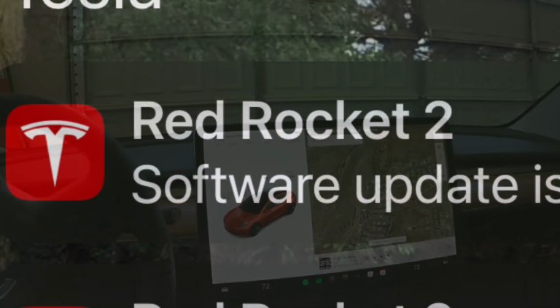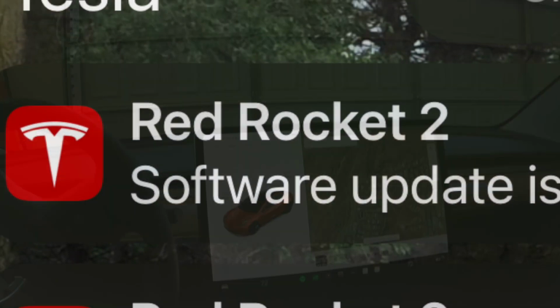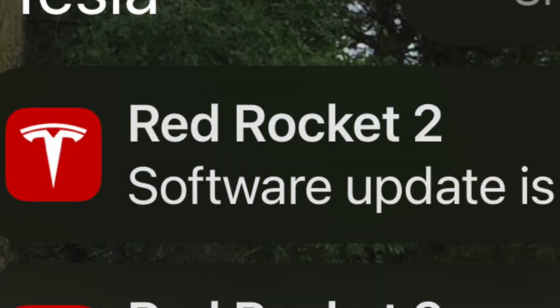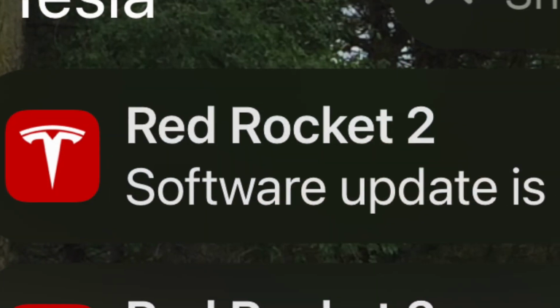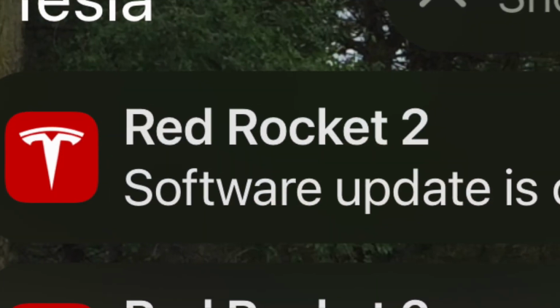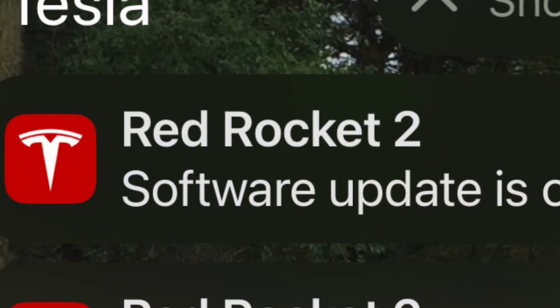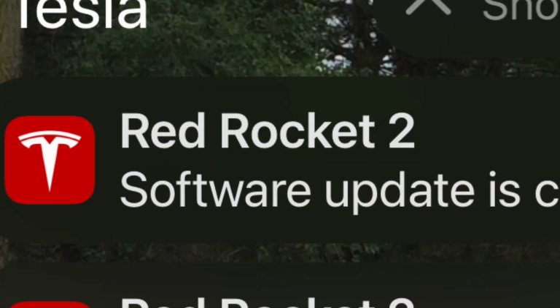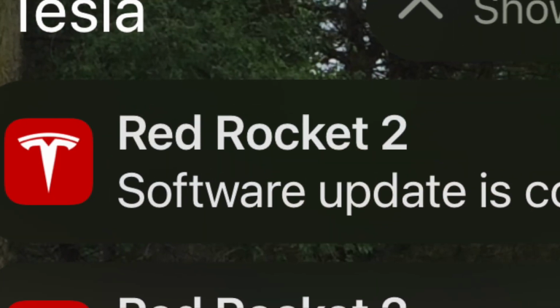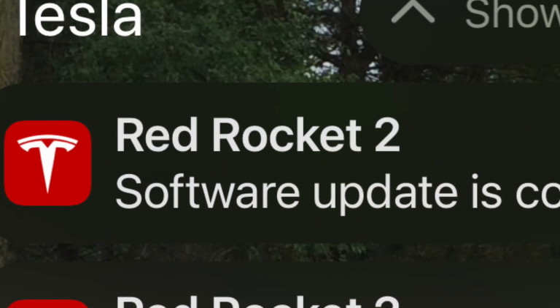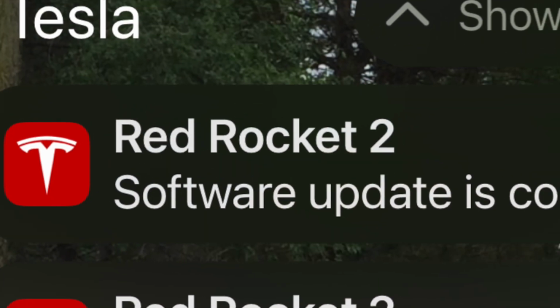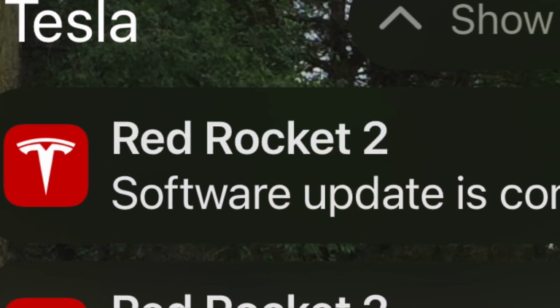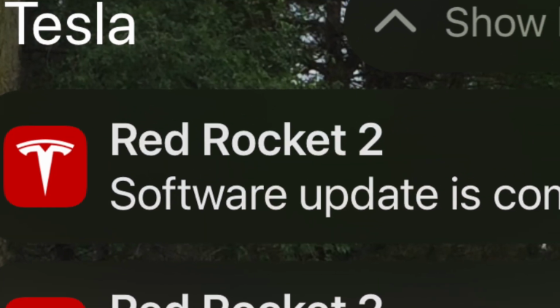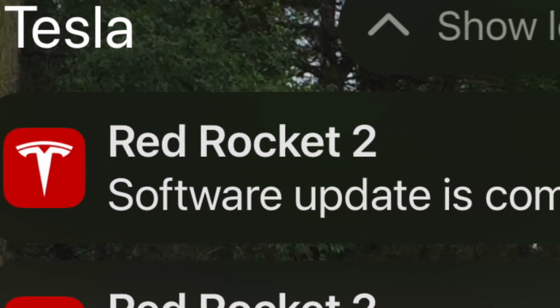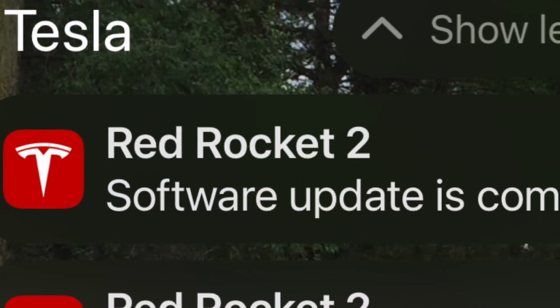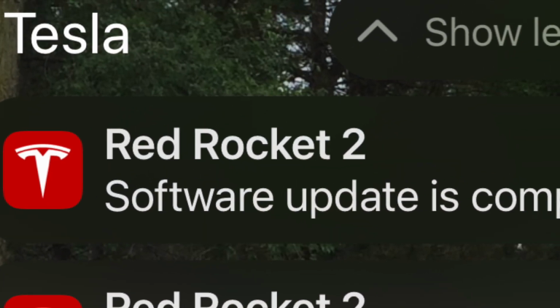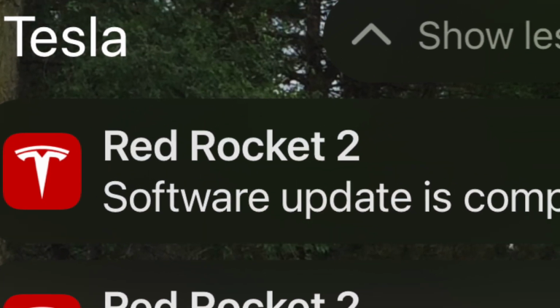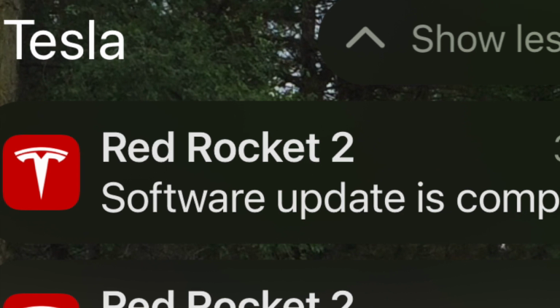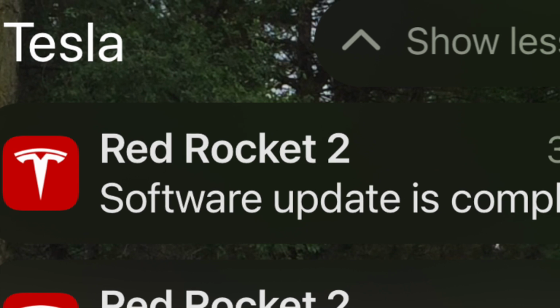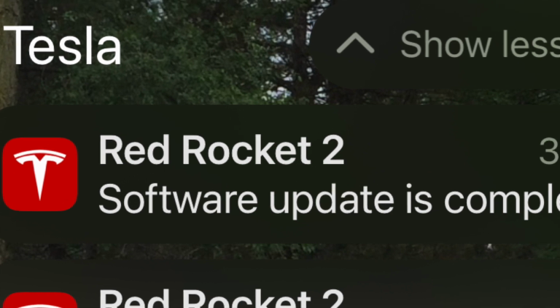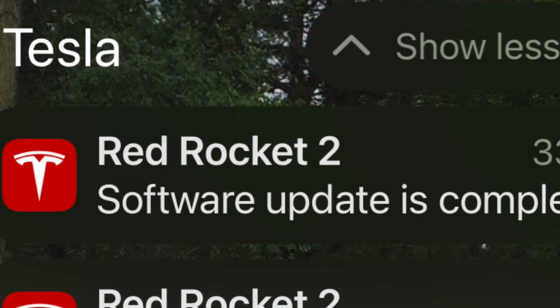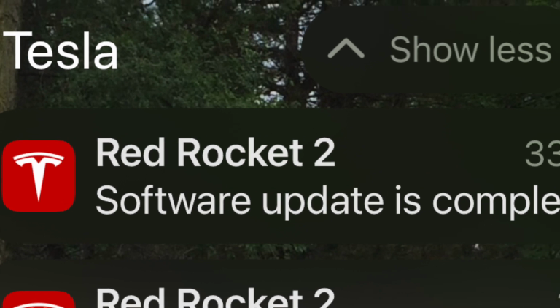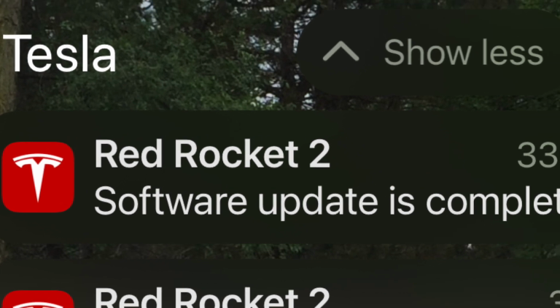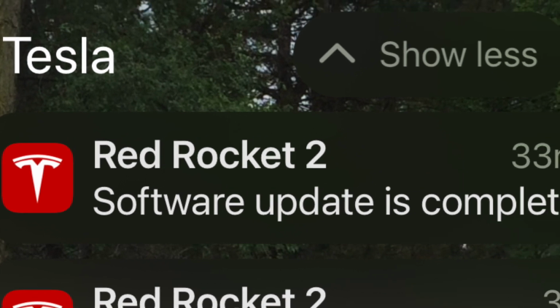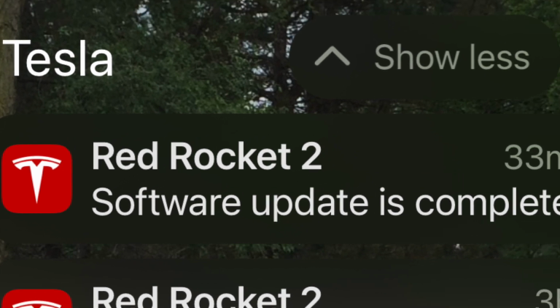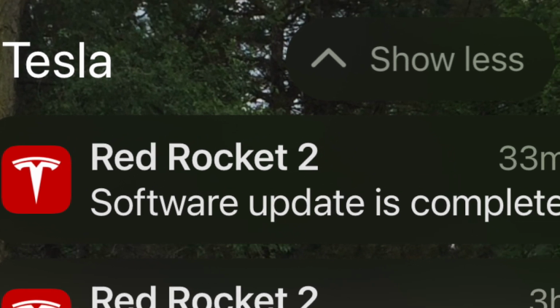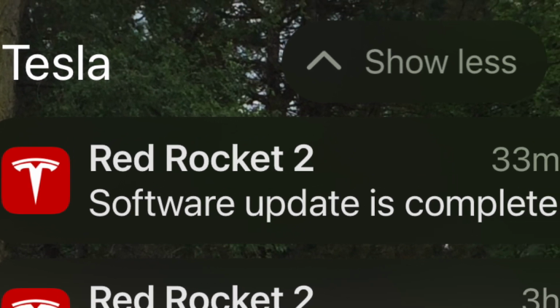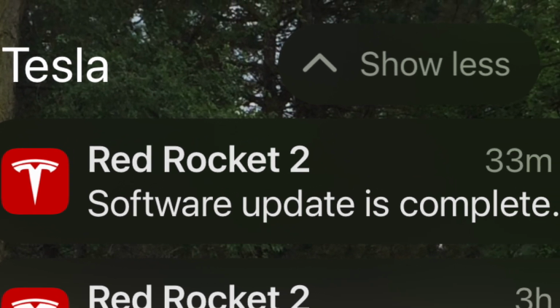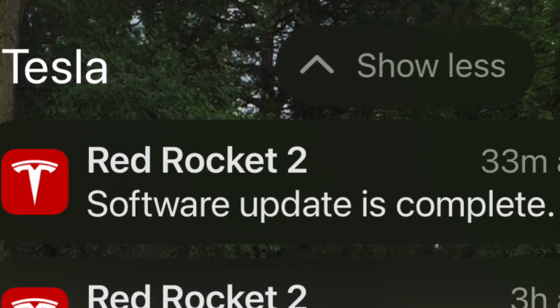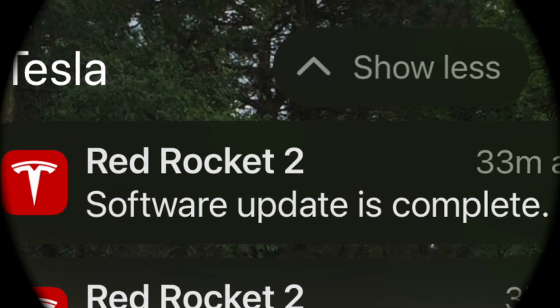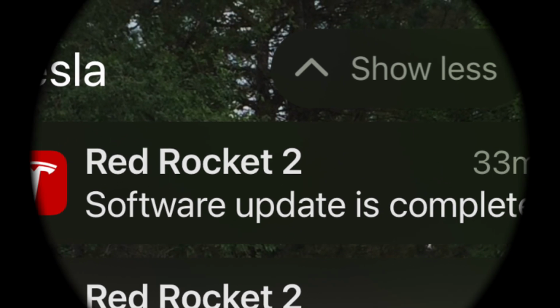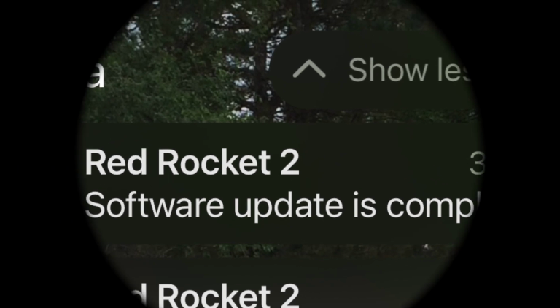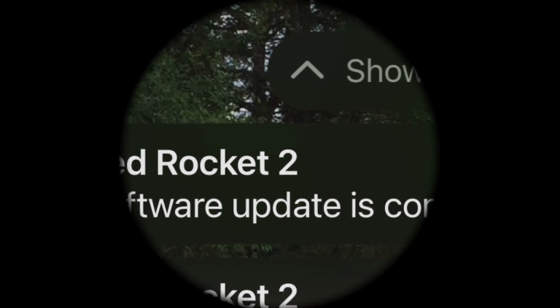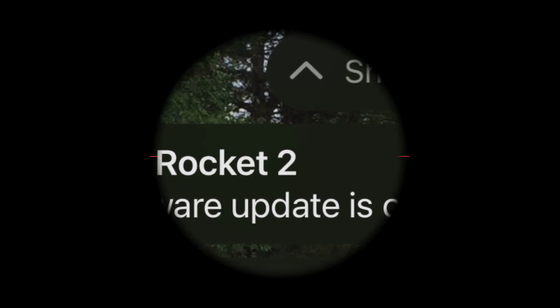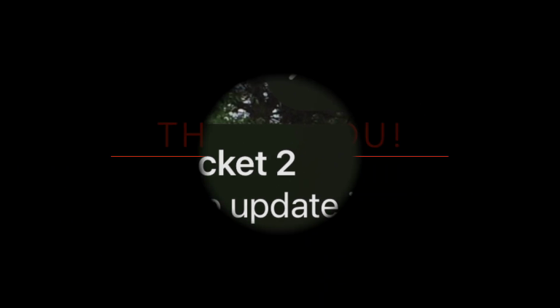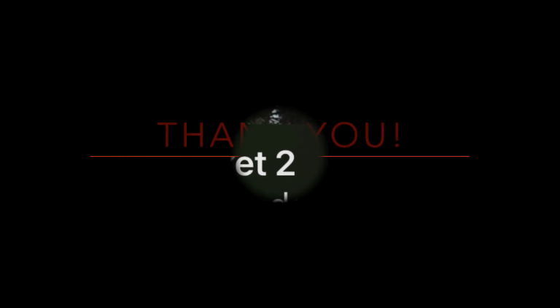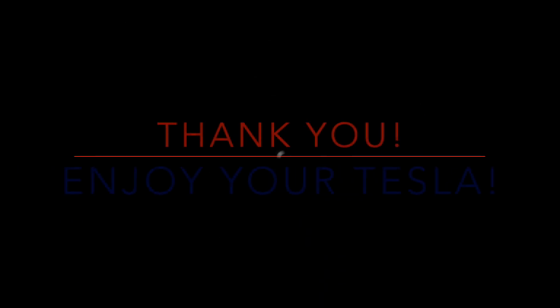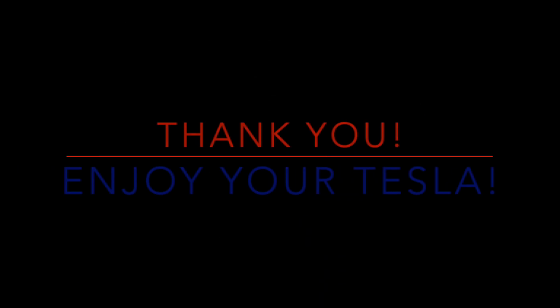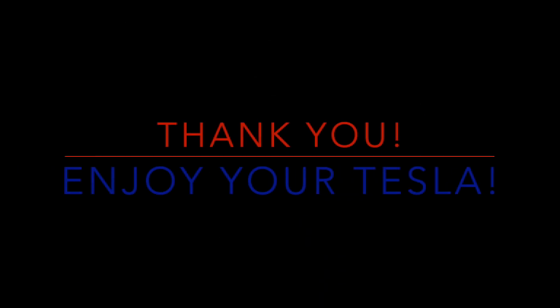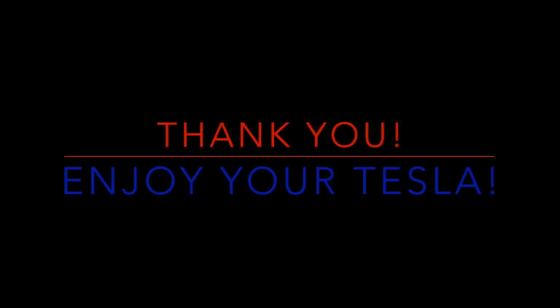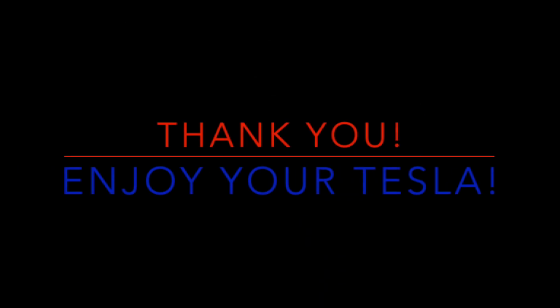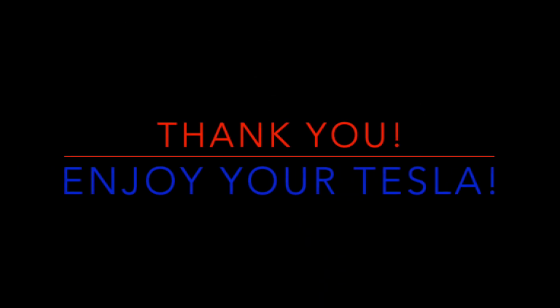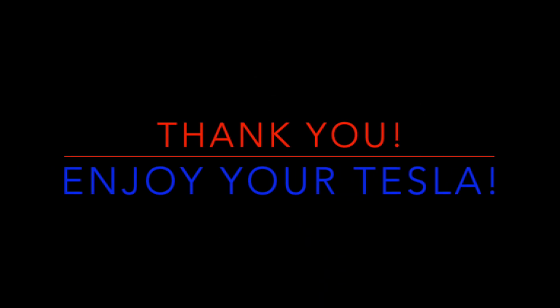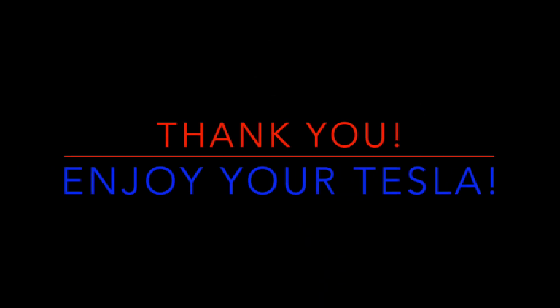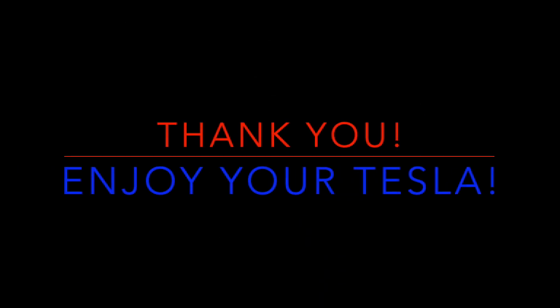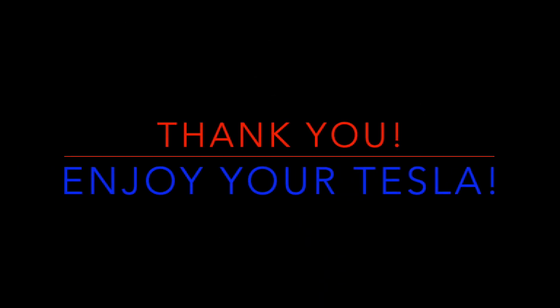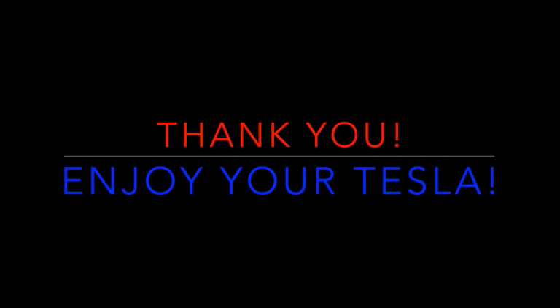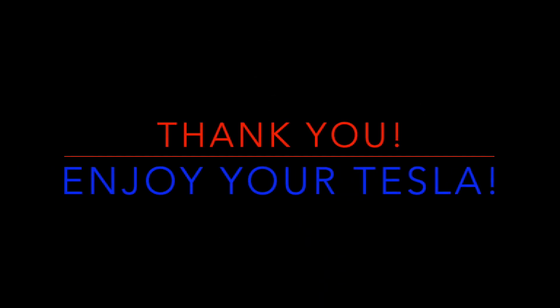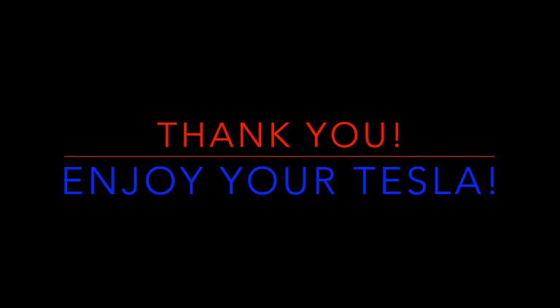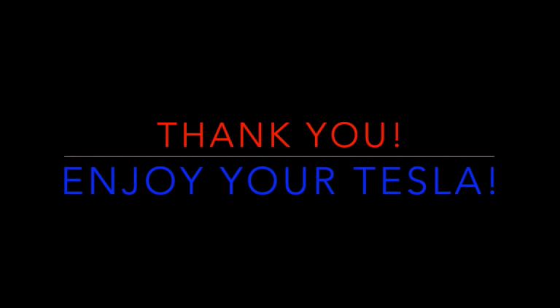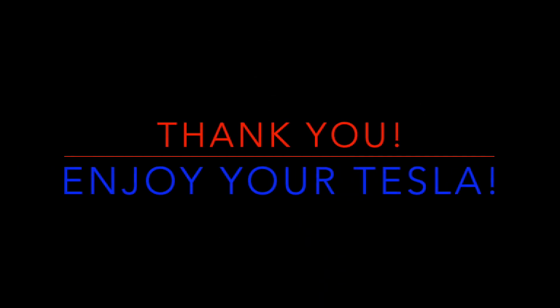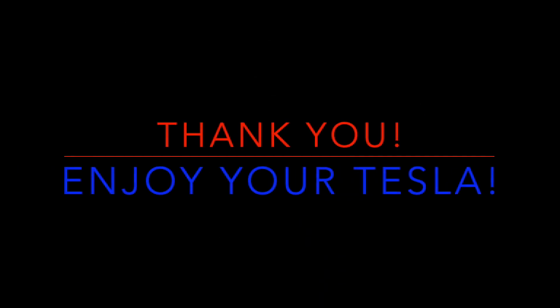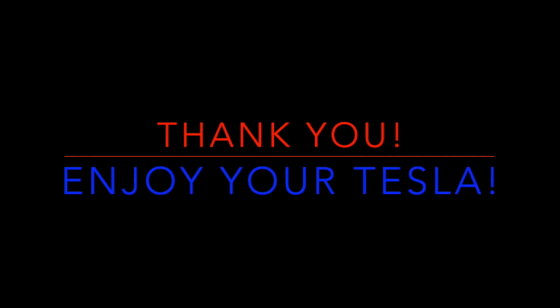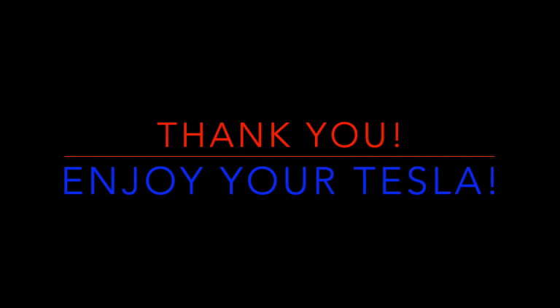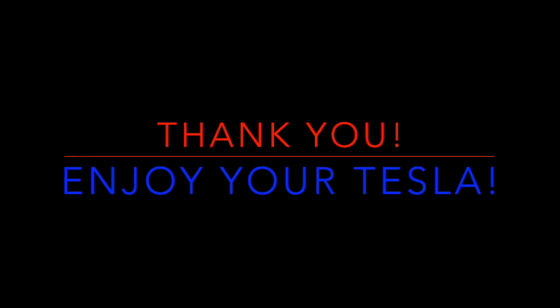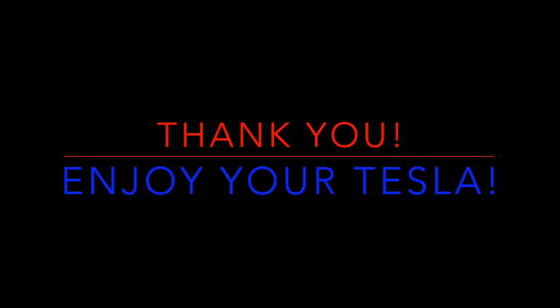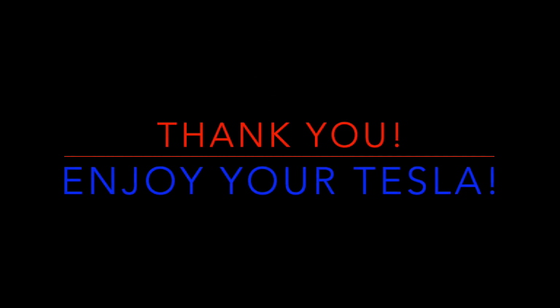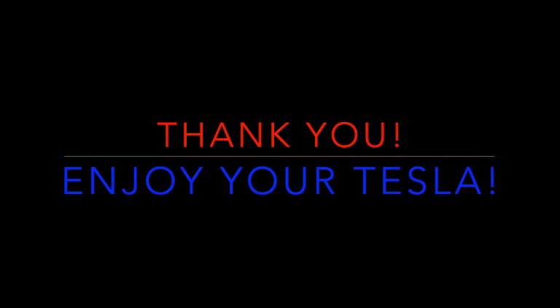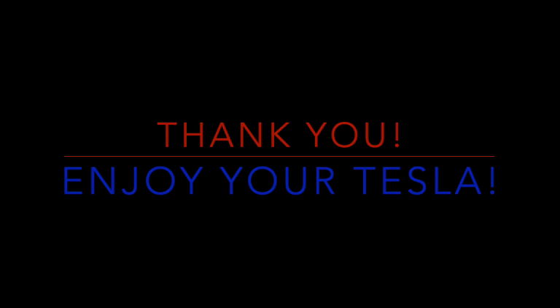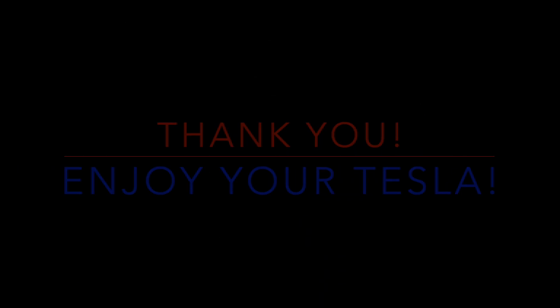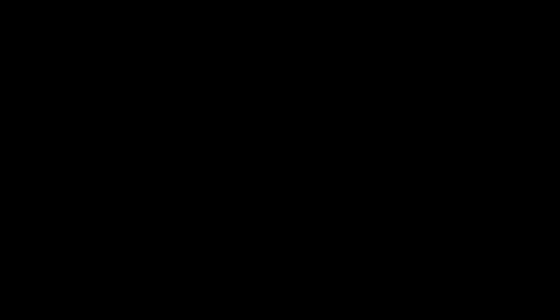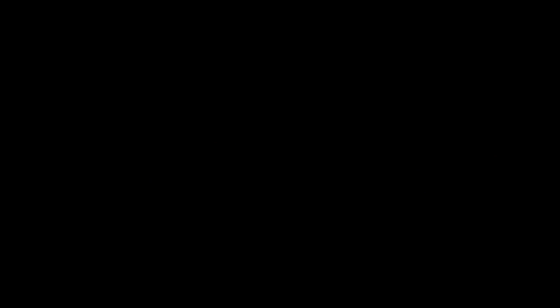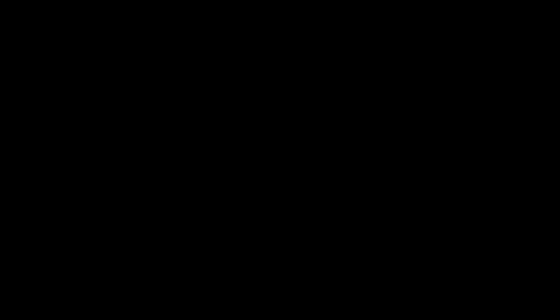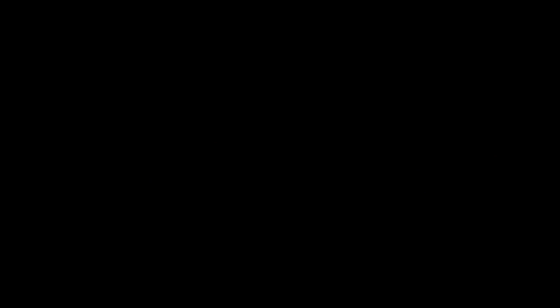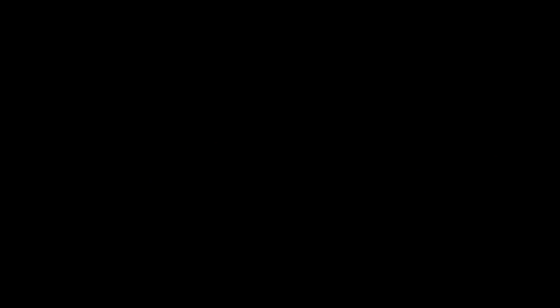That's the Tesla update. At the end, you get a little alert on your phone saying your software update is complete and you're ready to go. Thank you, enjoy your Tesla, have a great day — right on!